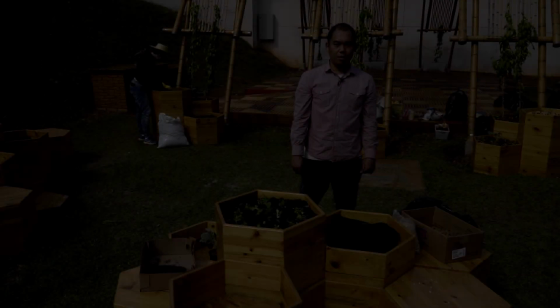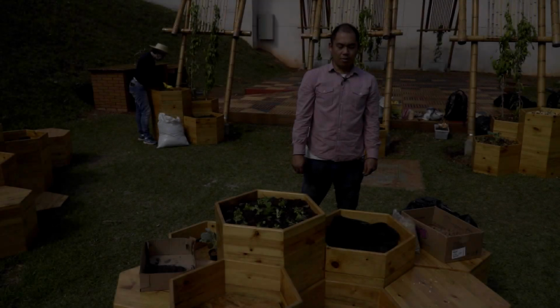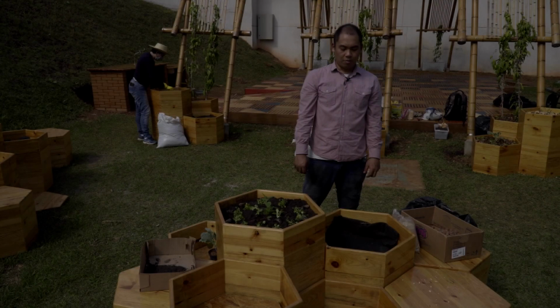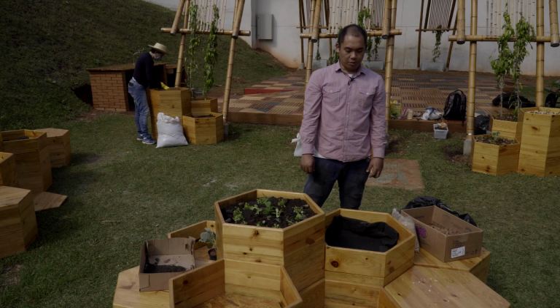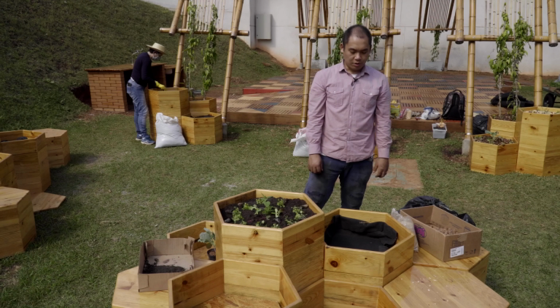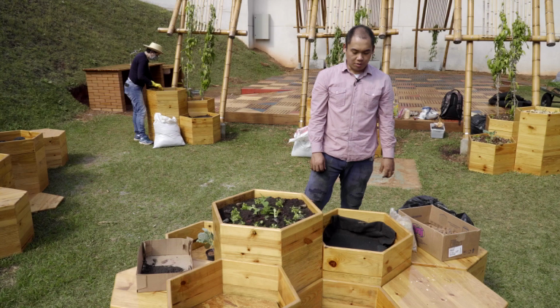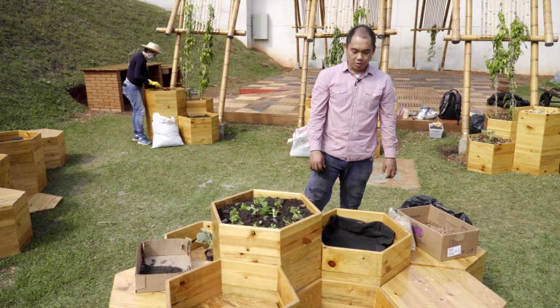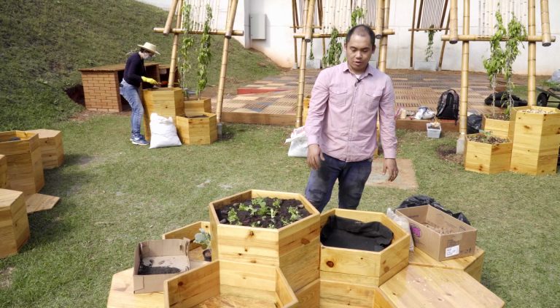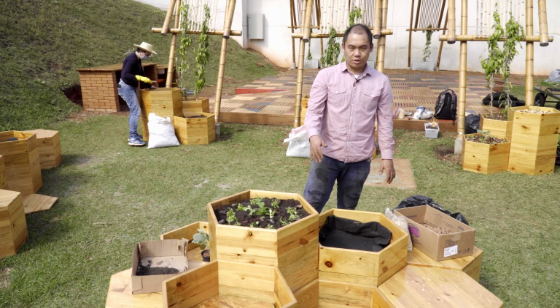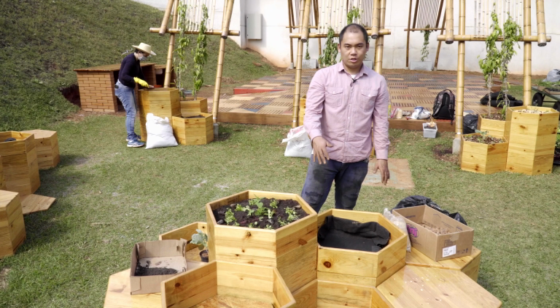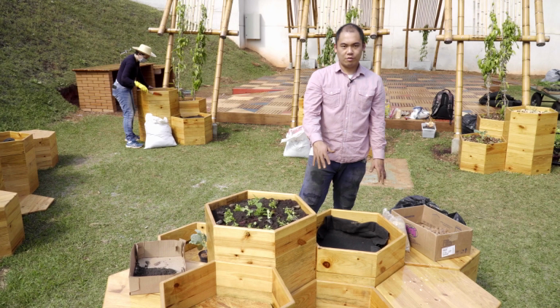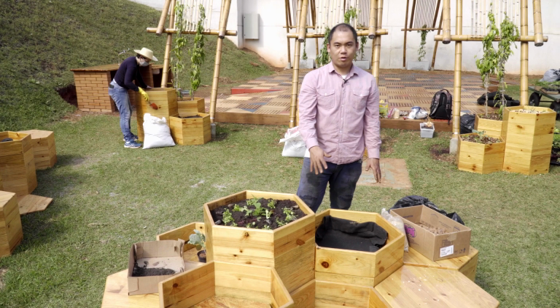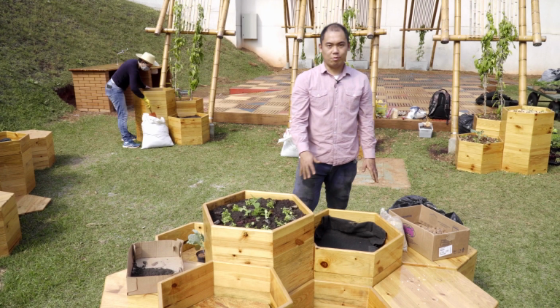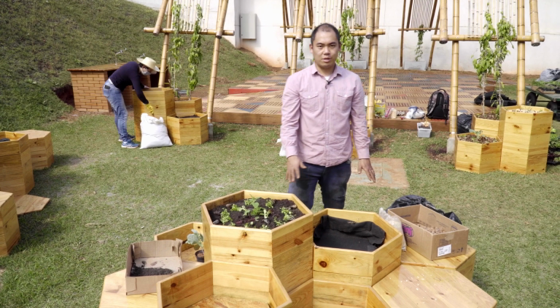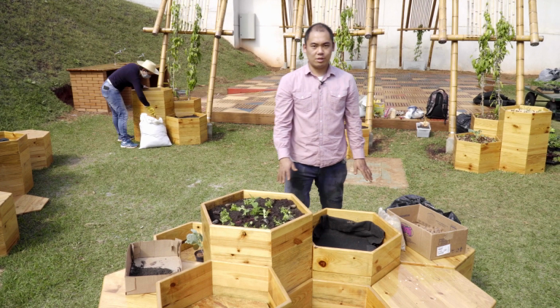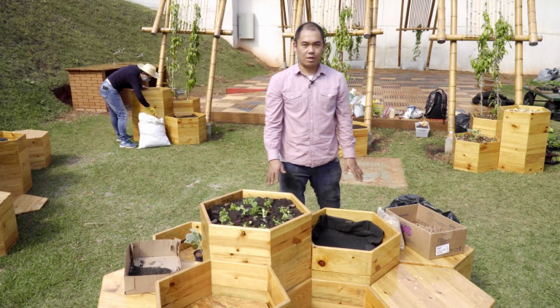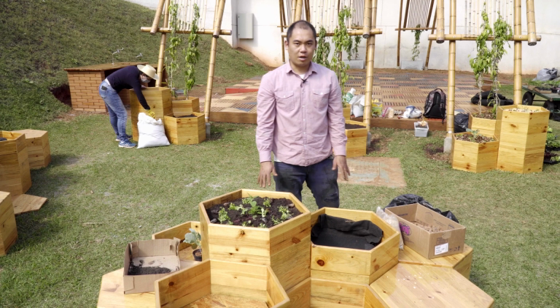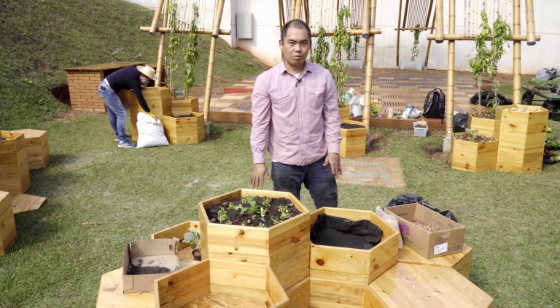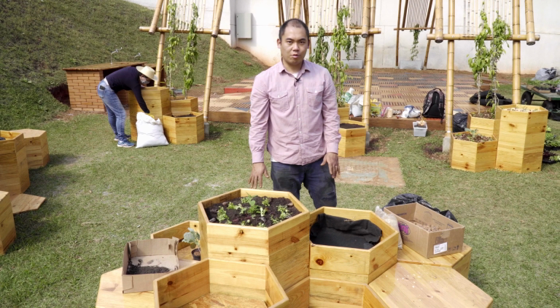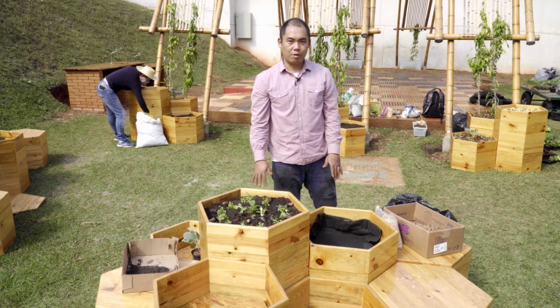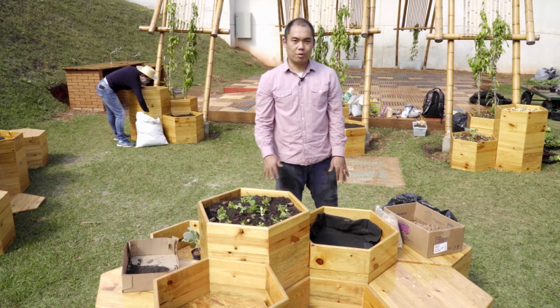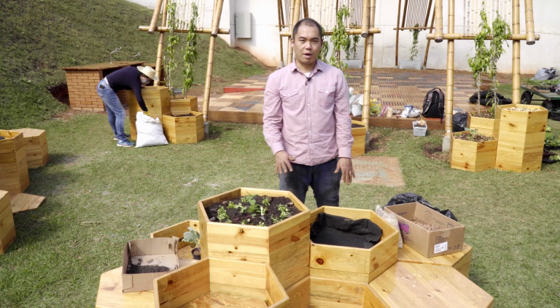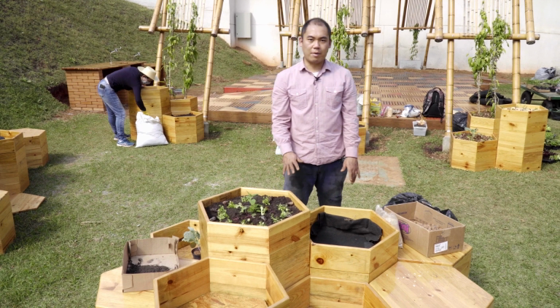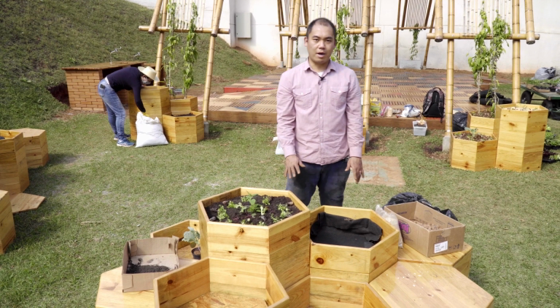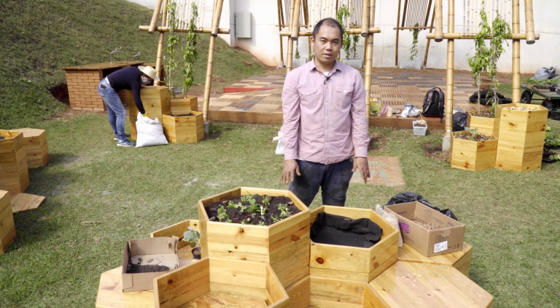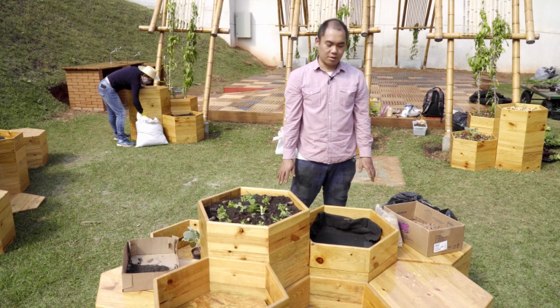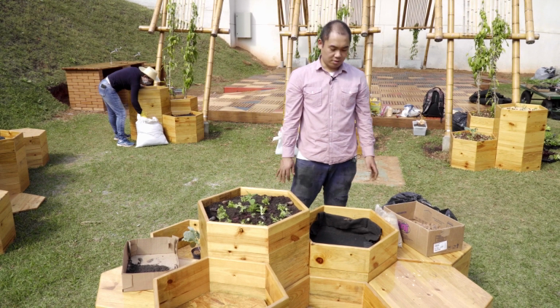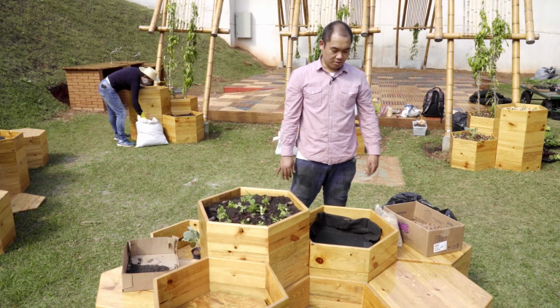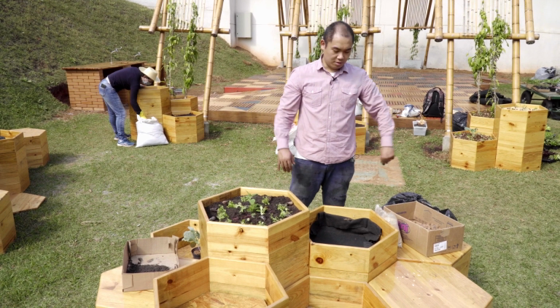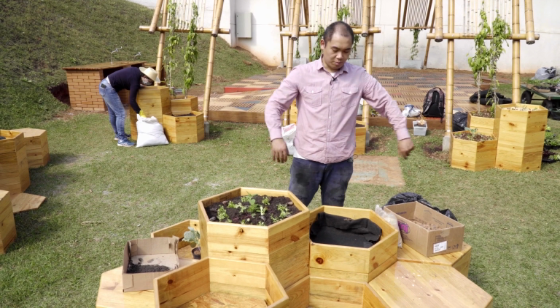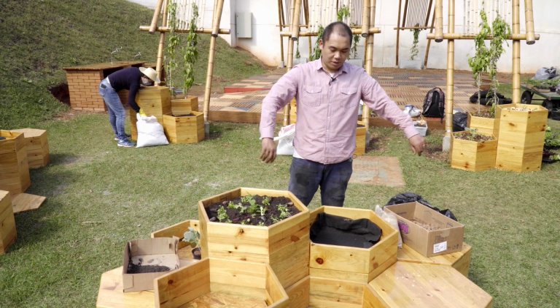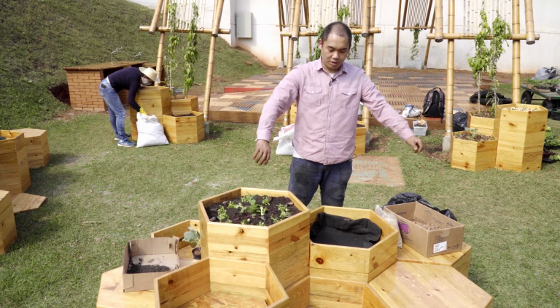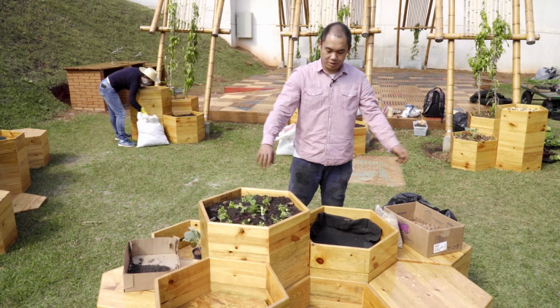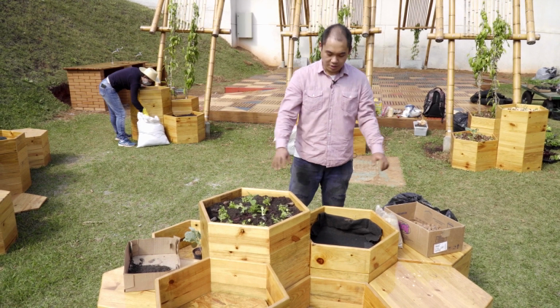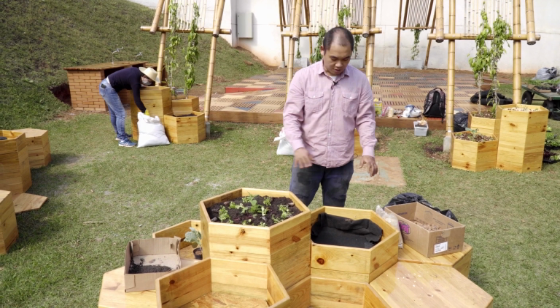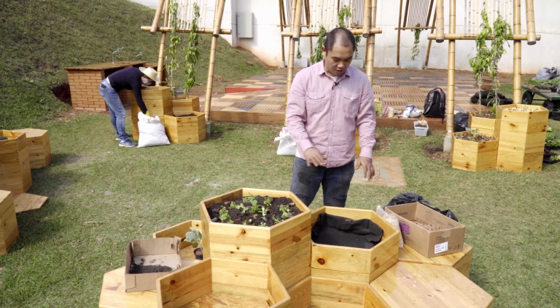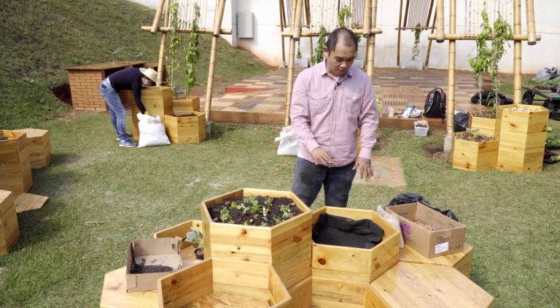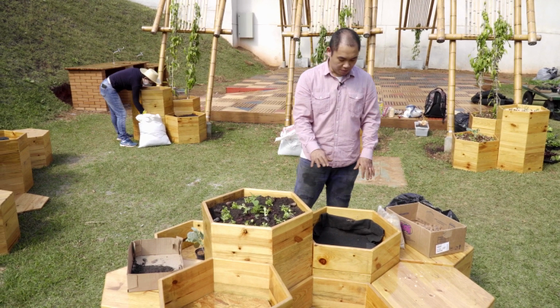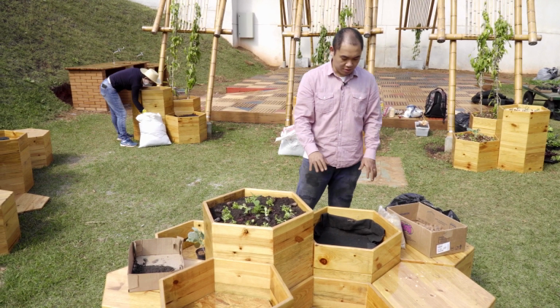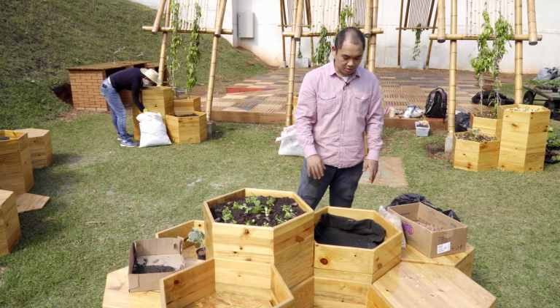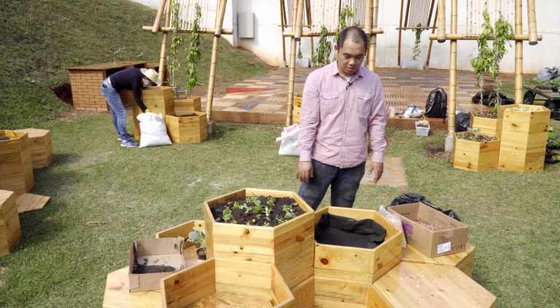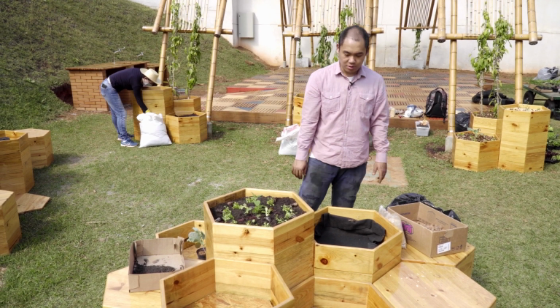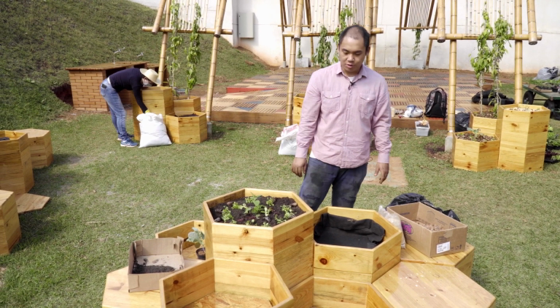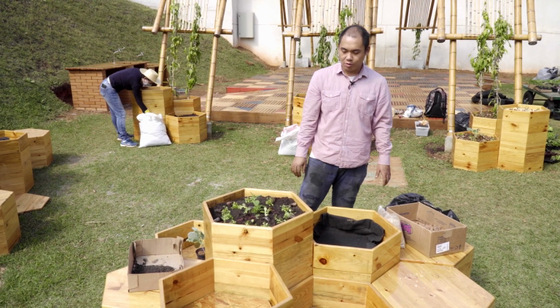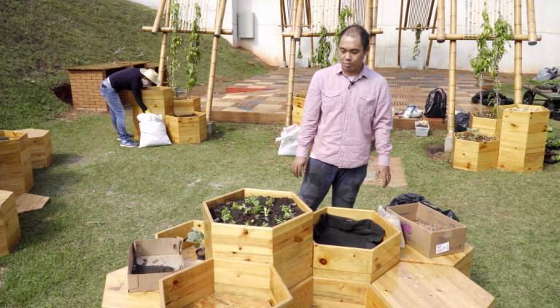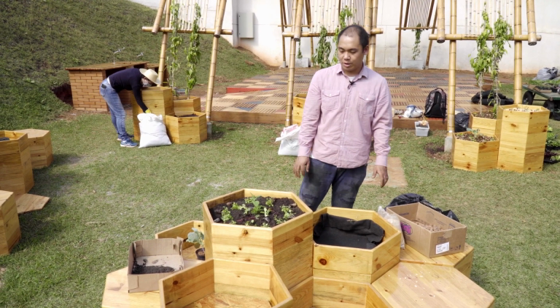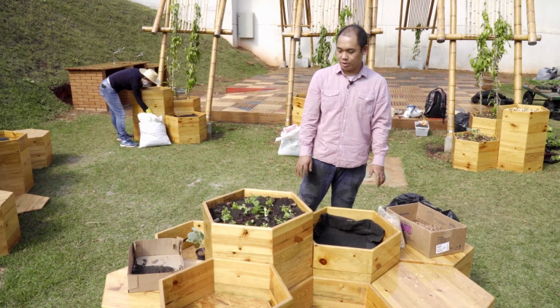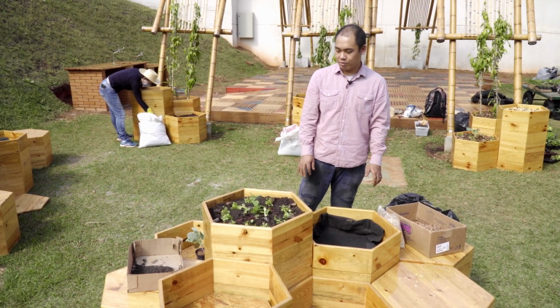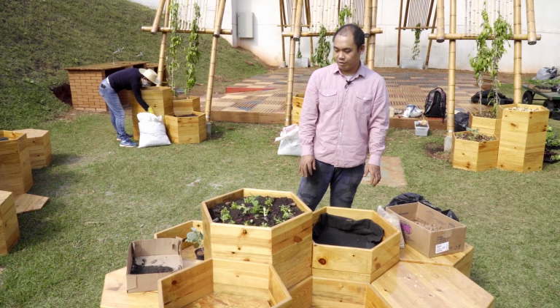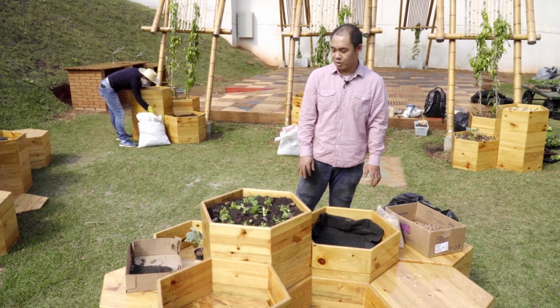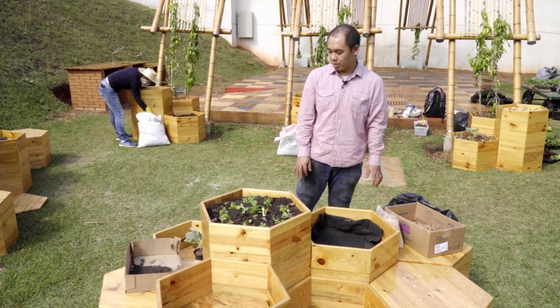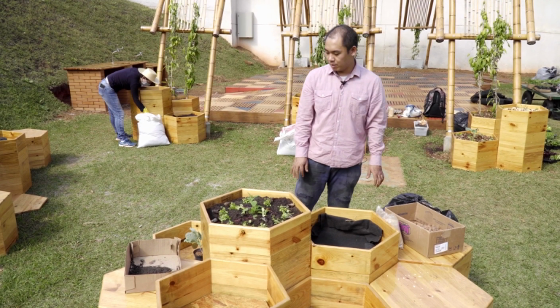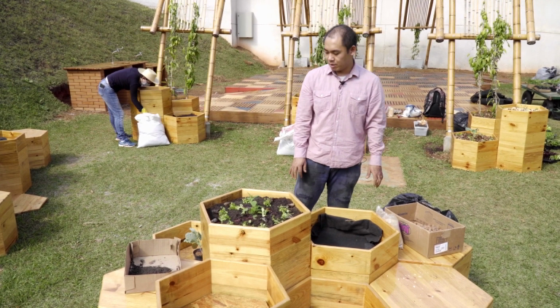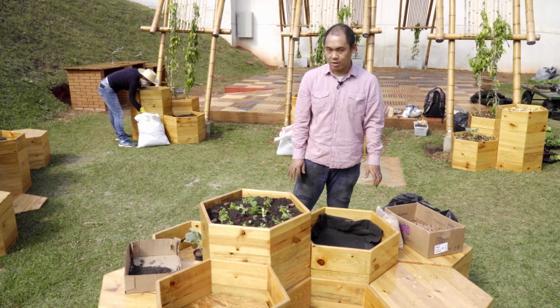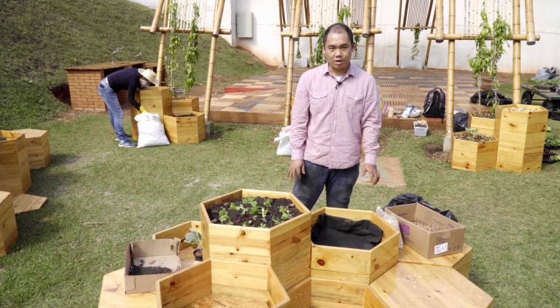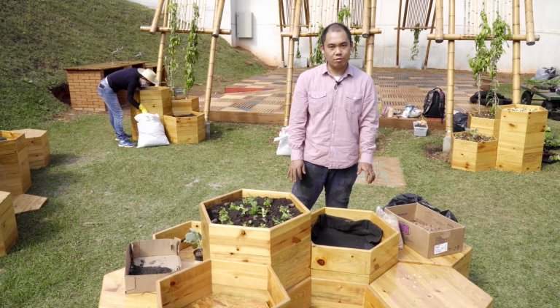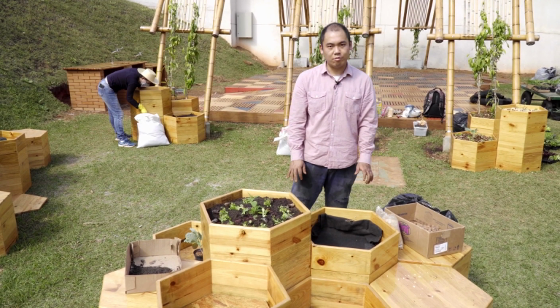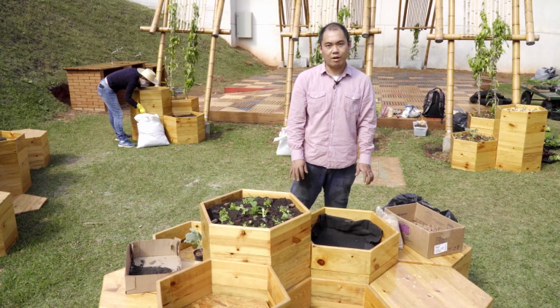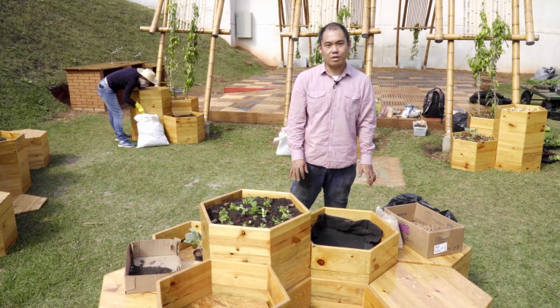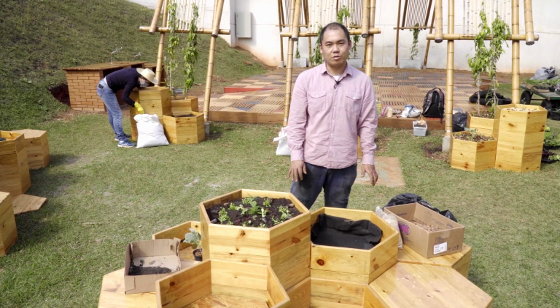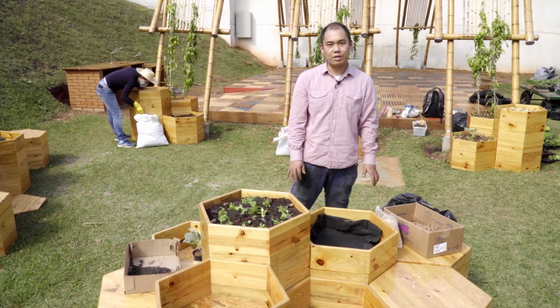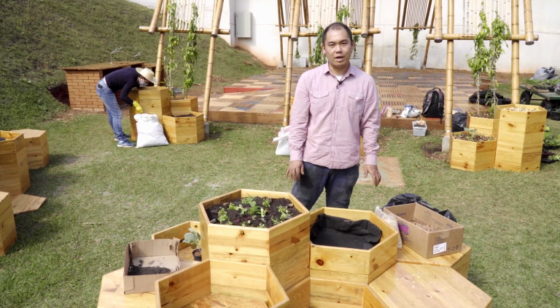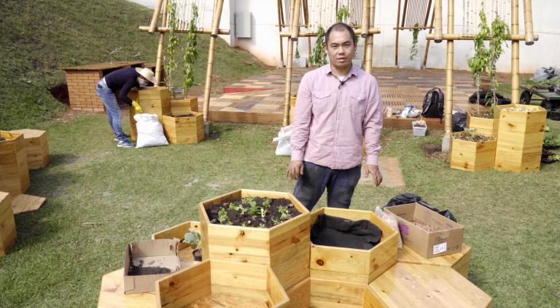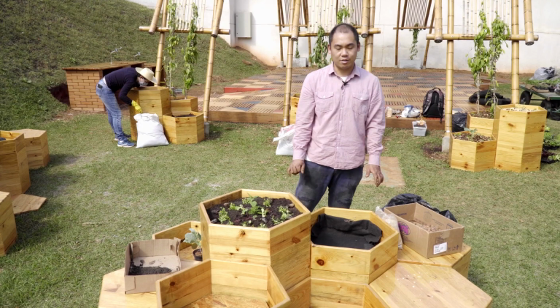Bom, então agora a gente vai começar com a mão na massa, explicando as etapas de como que a gente faz para plantar num vaso em casa.